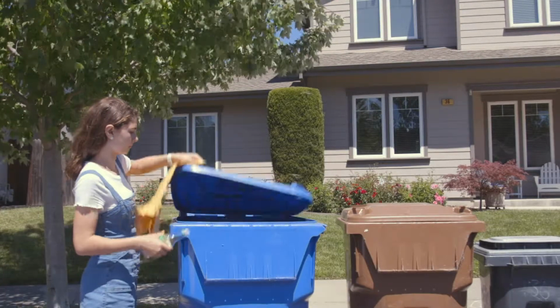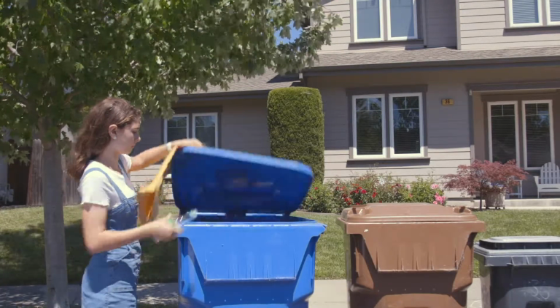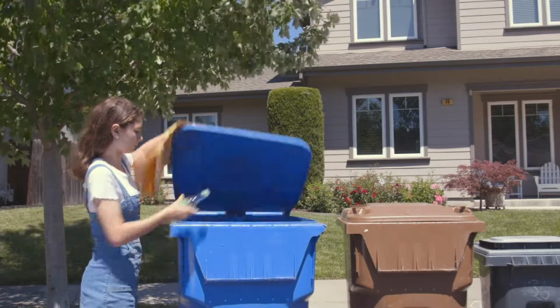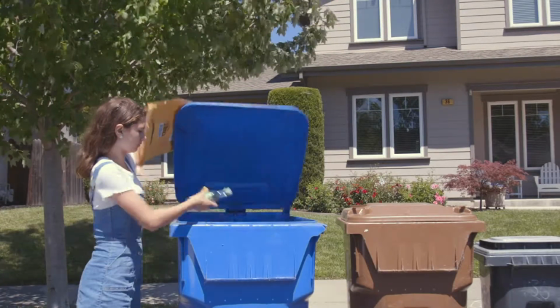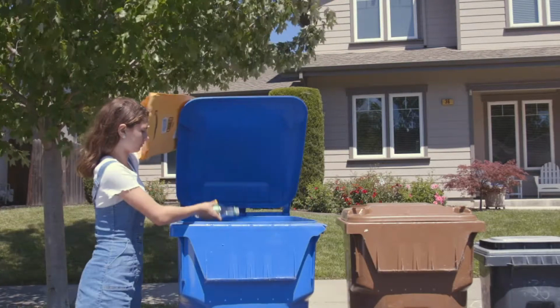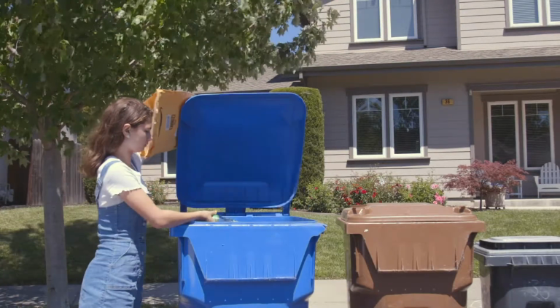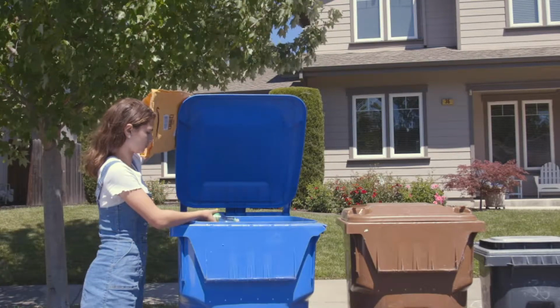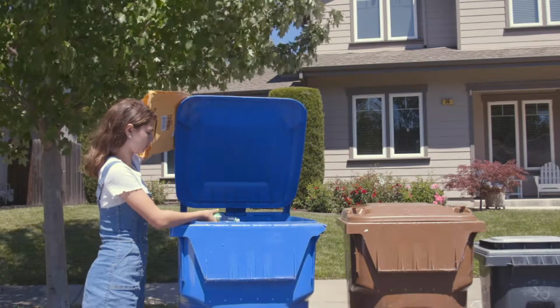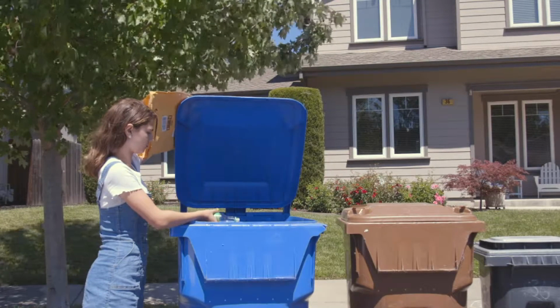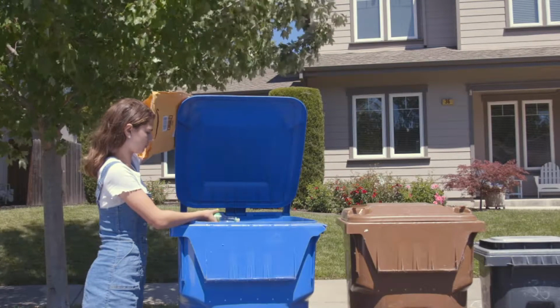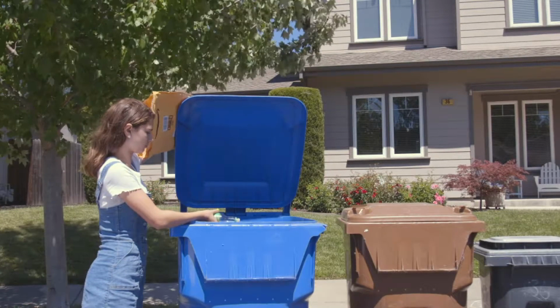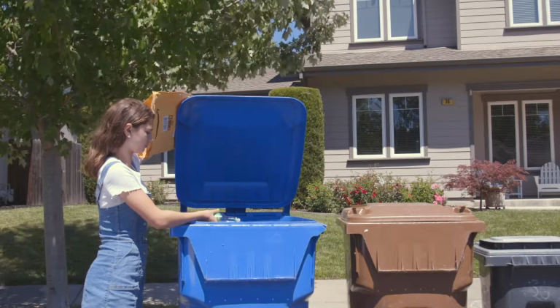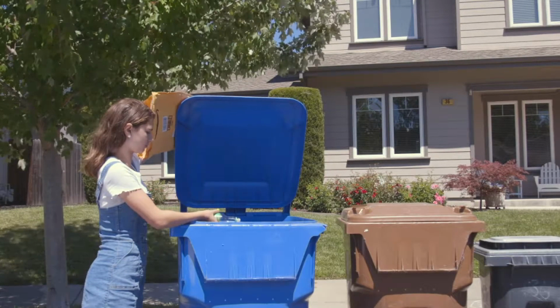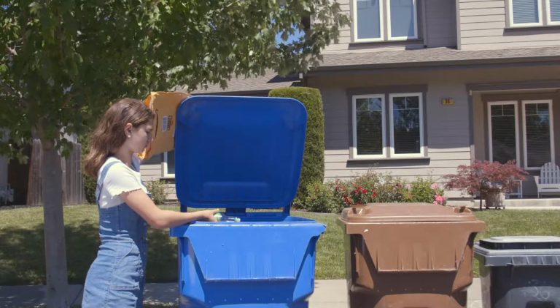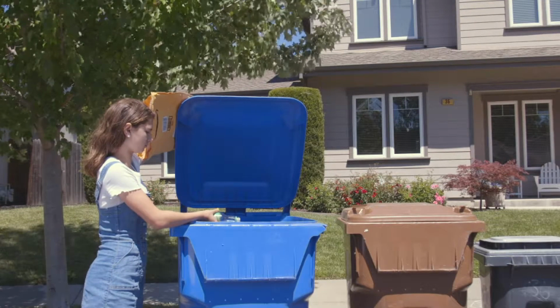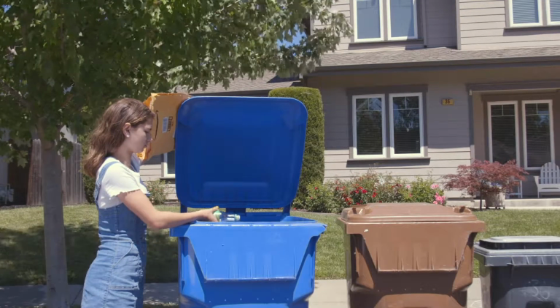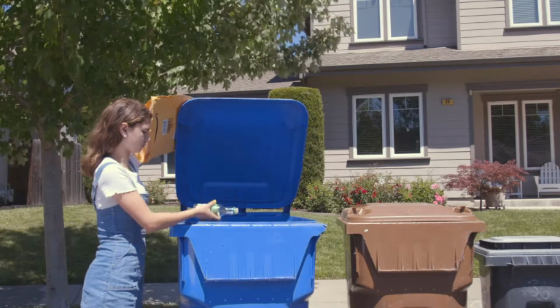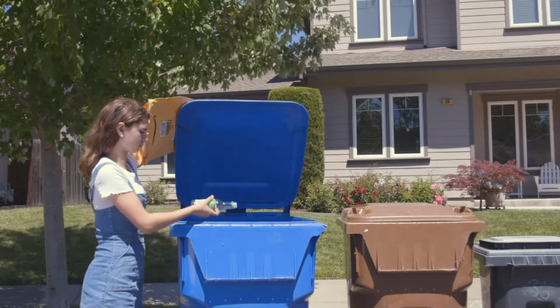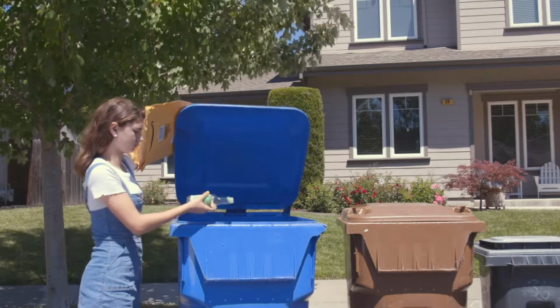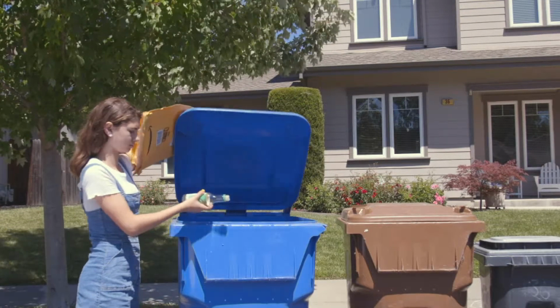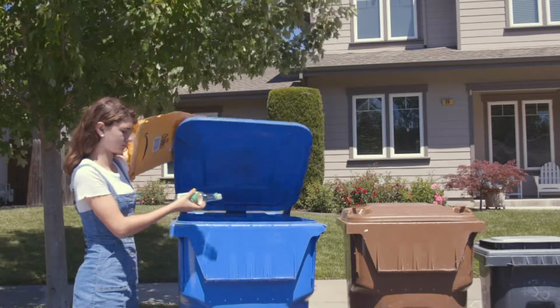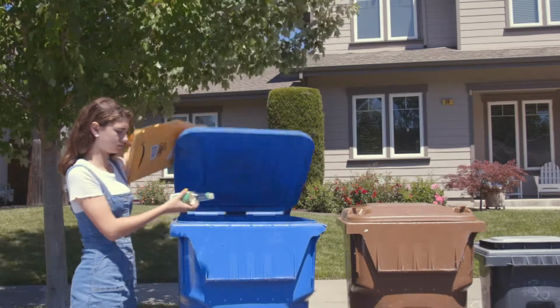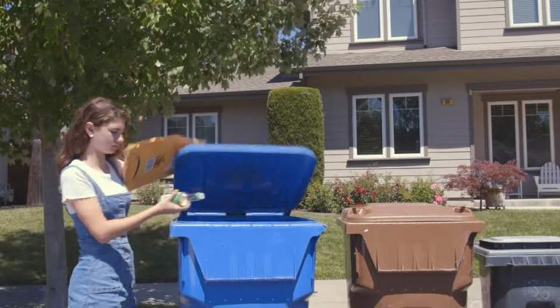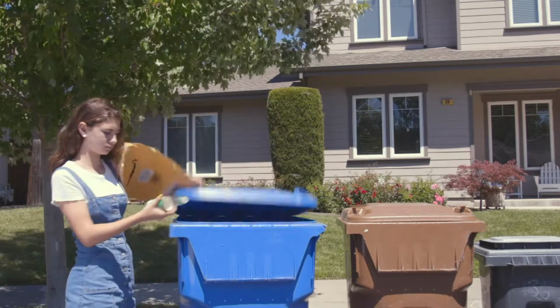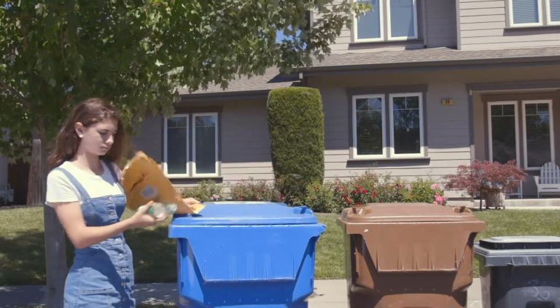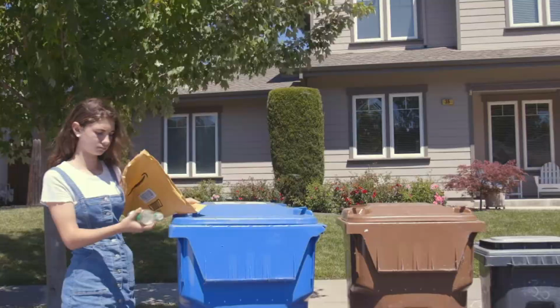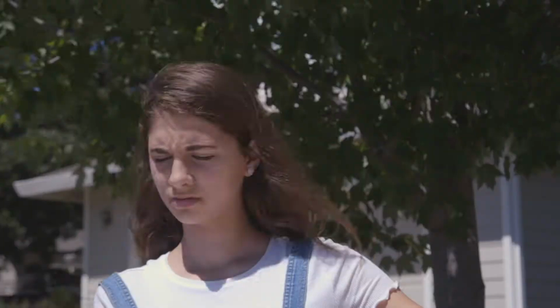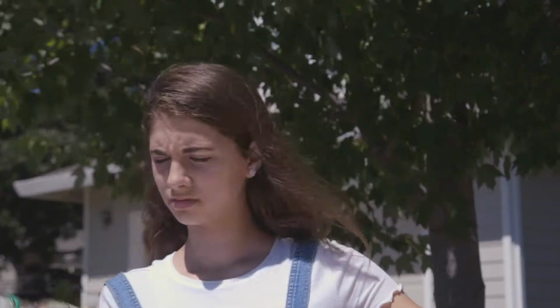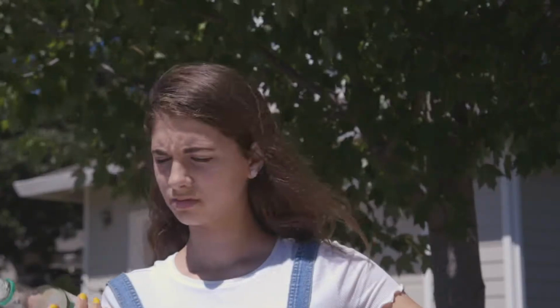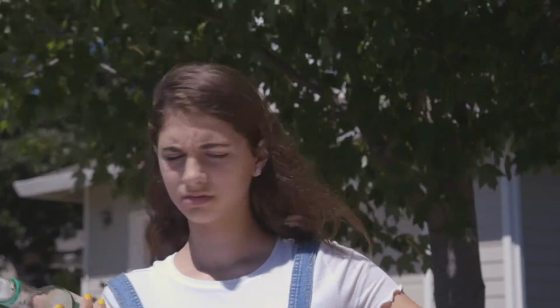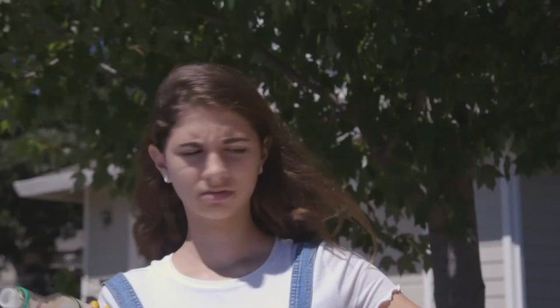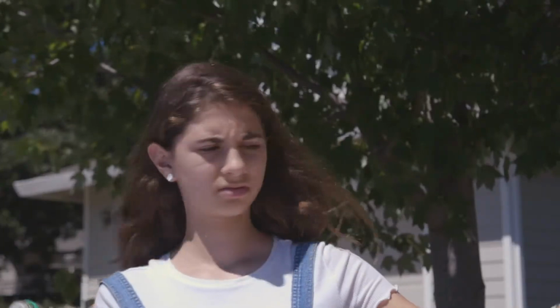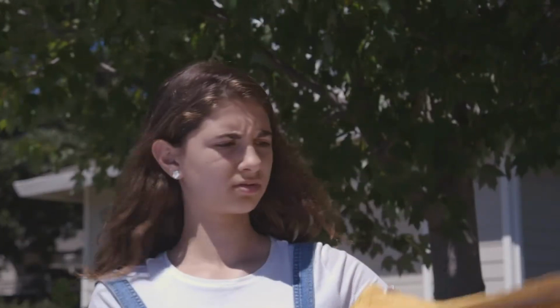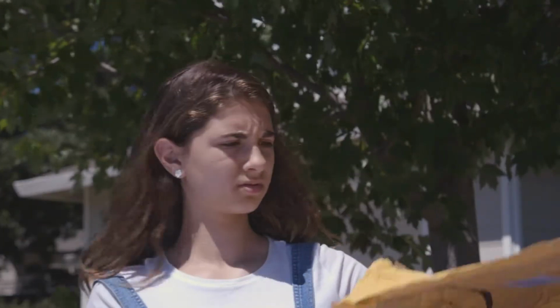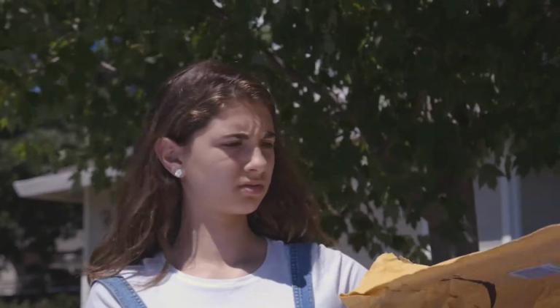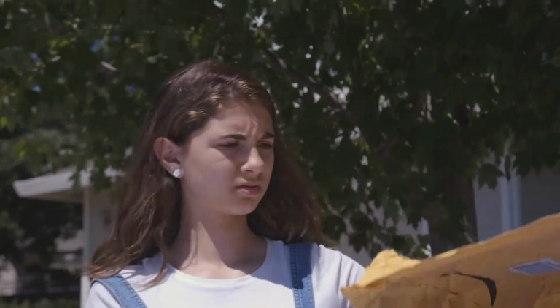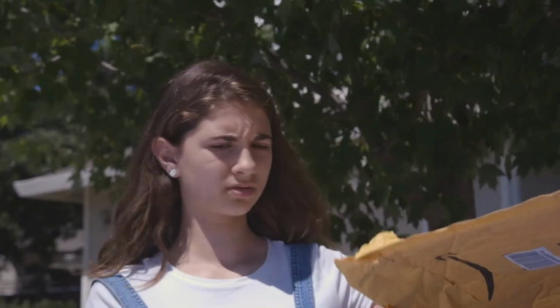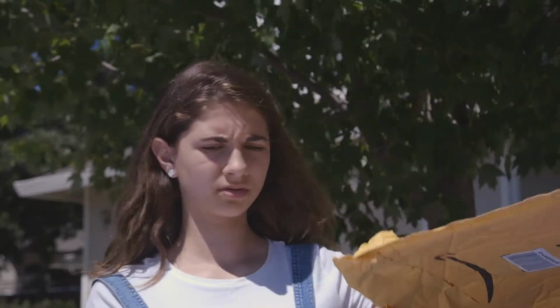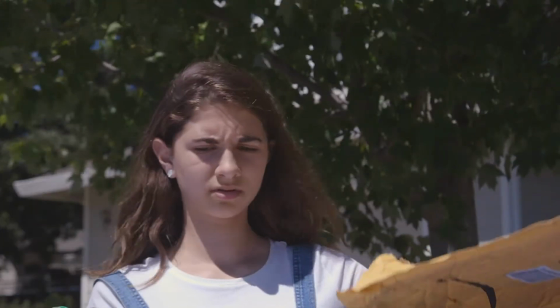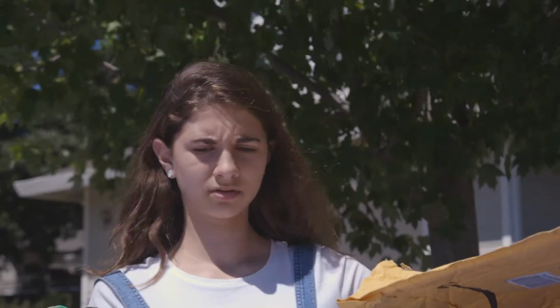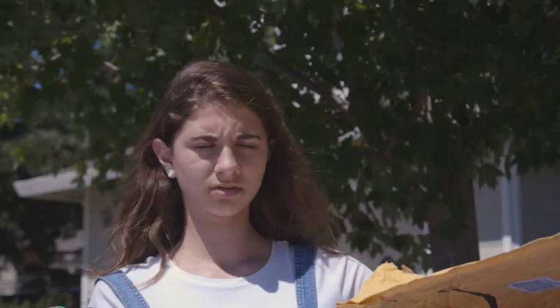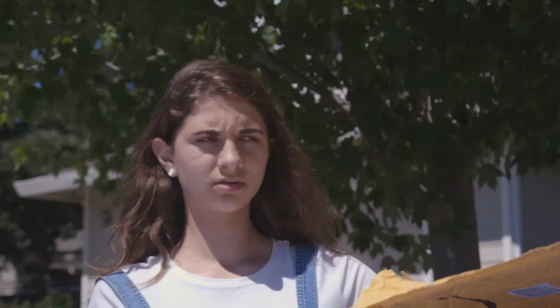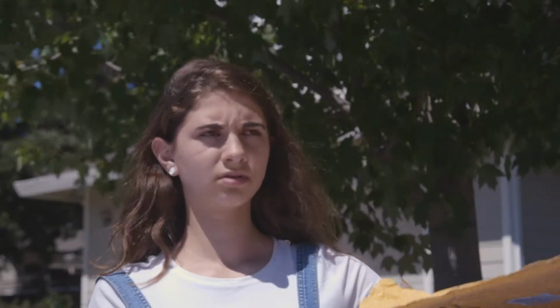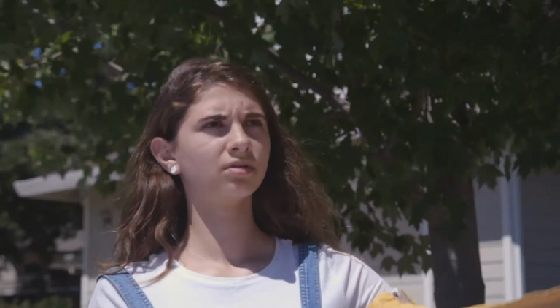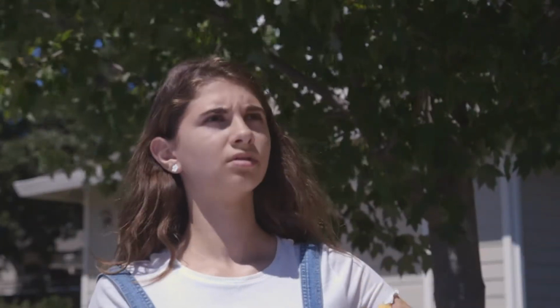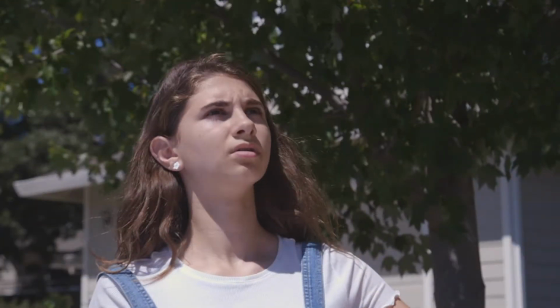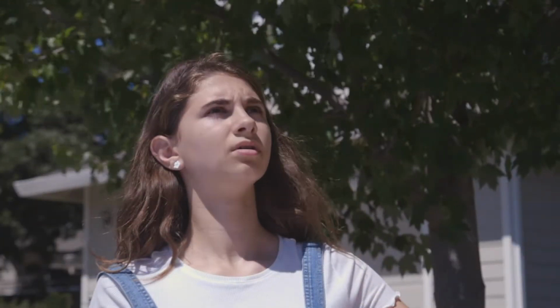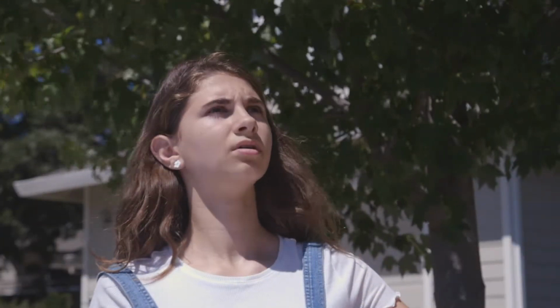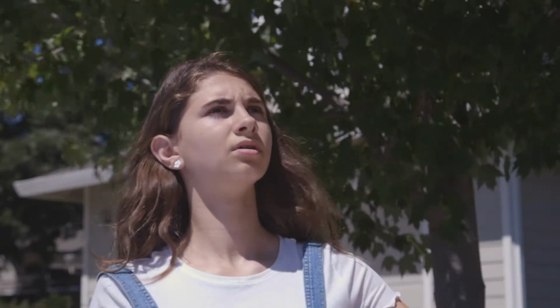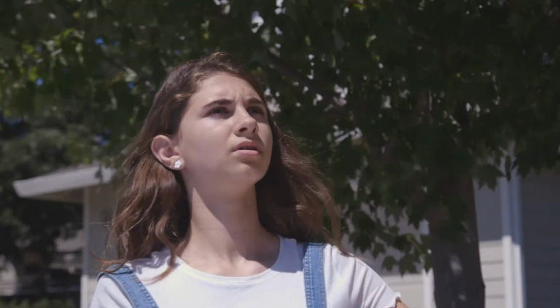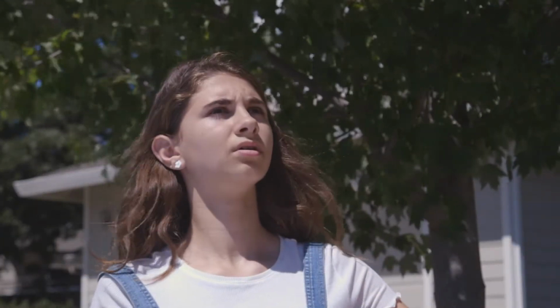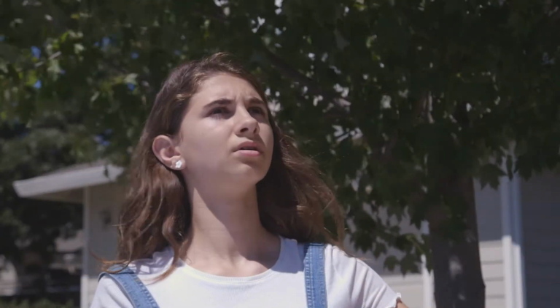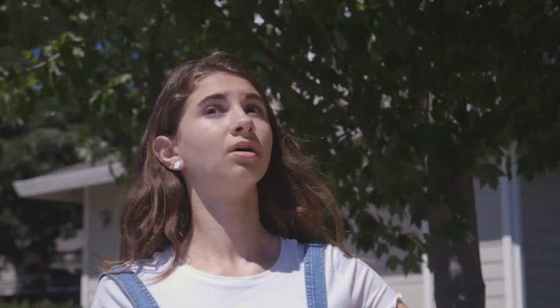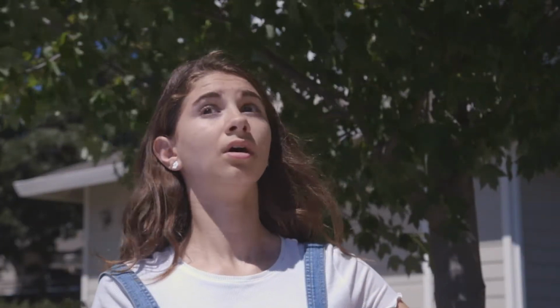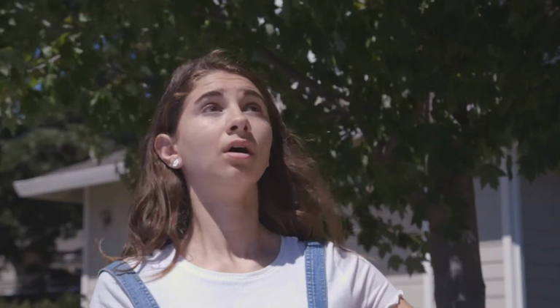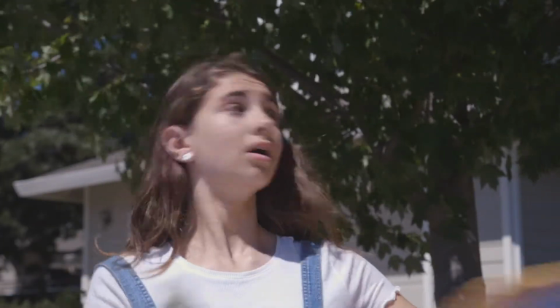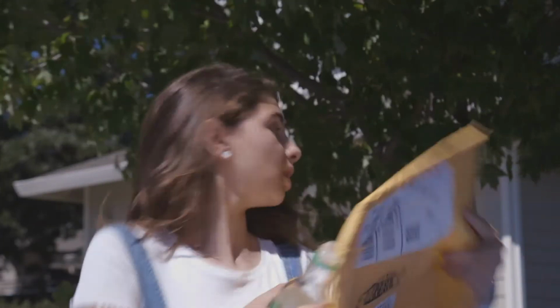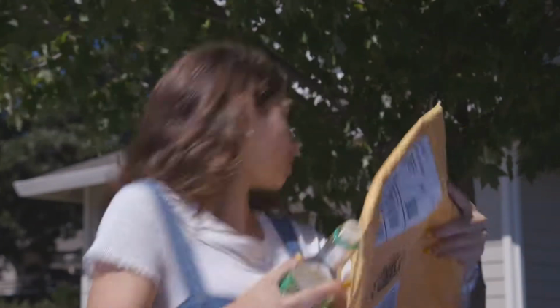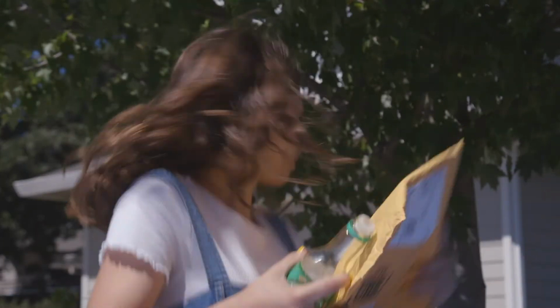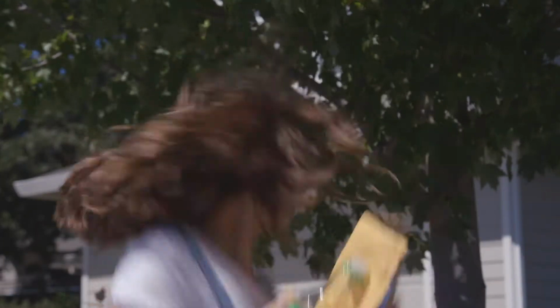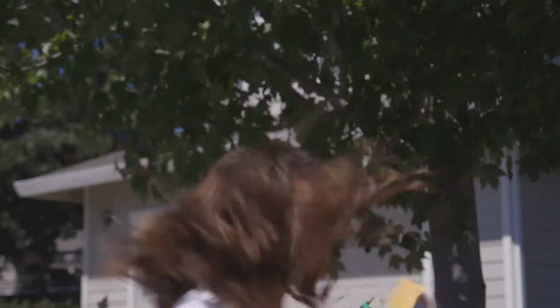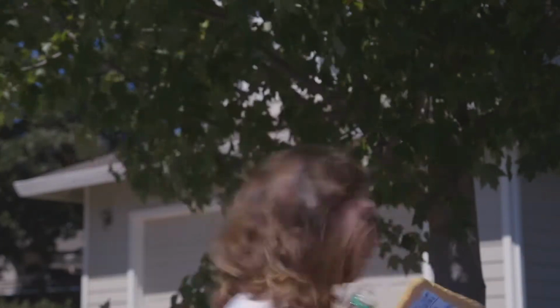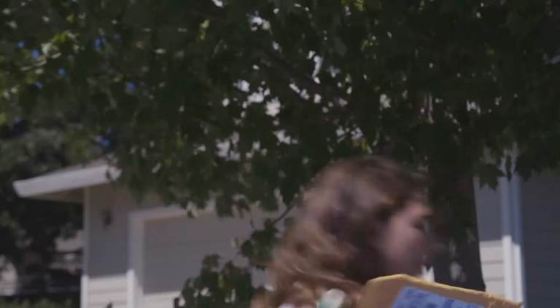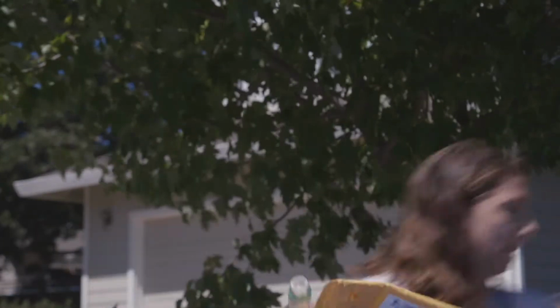Wait. Is this recyclable? Is this recyclable? I don't know! I got it!